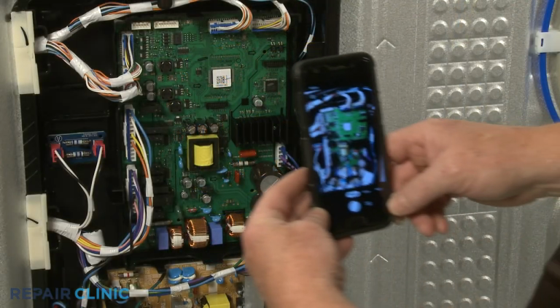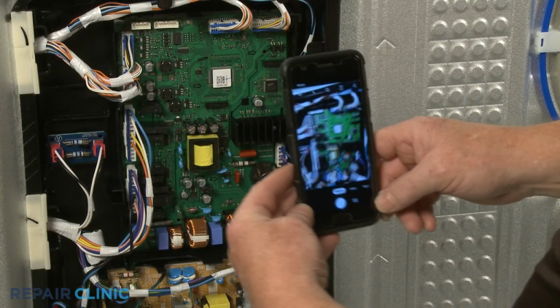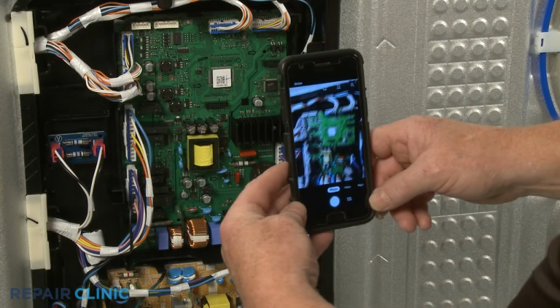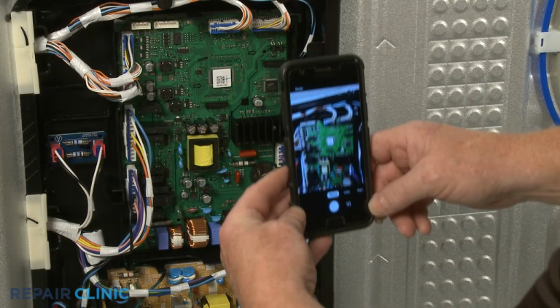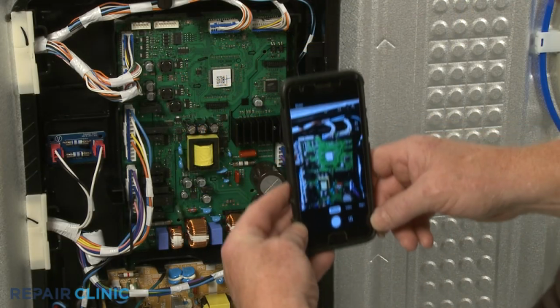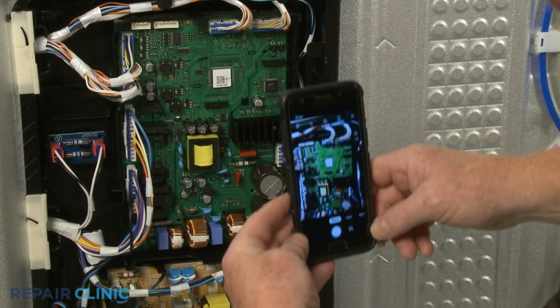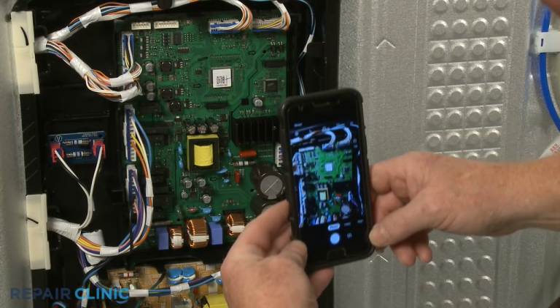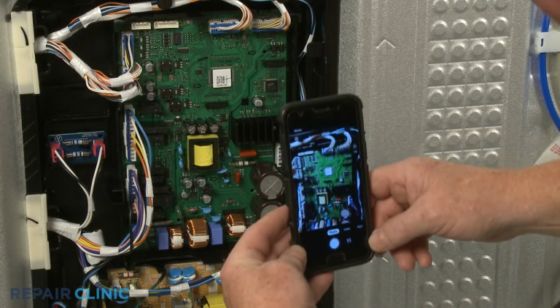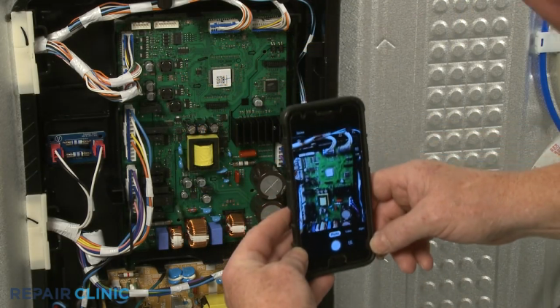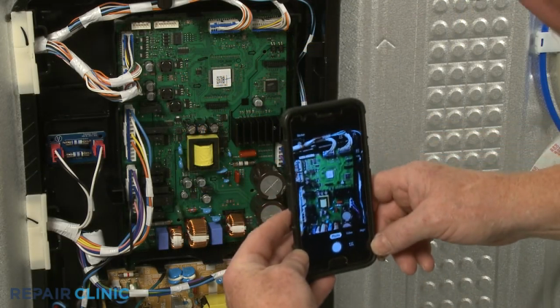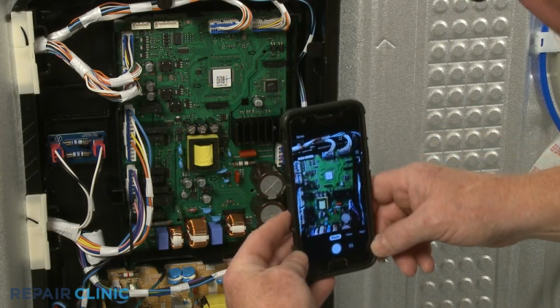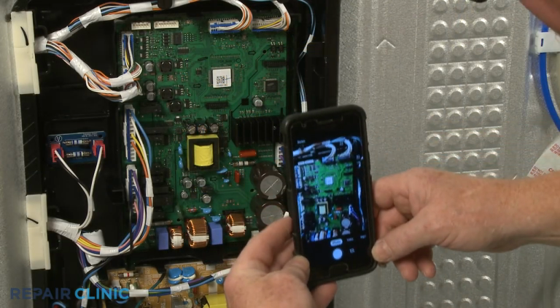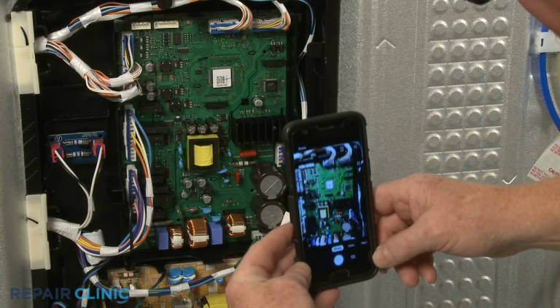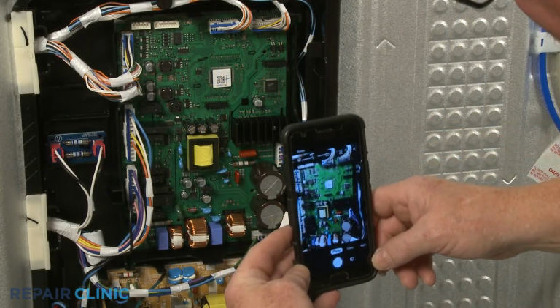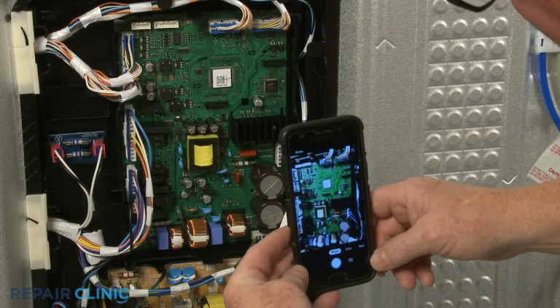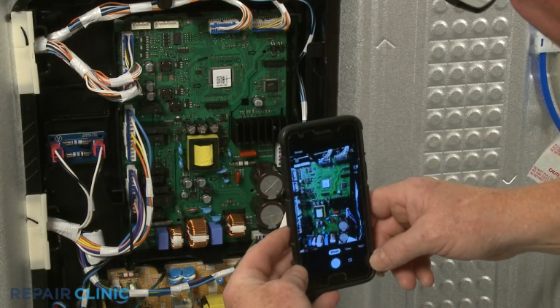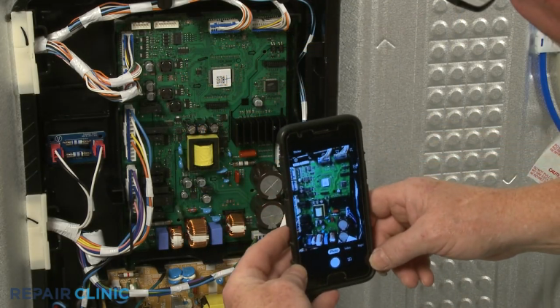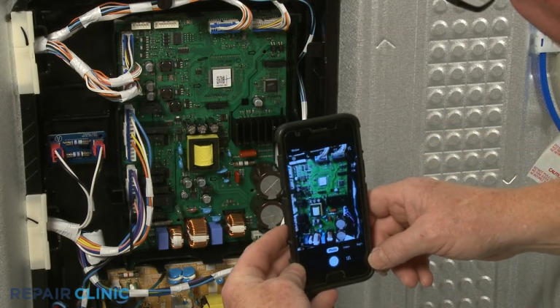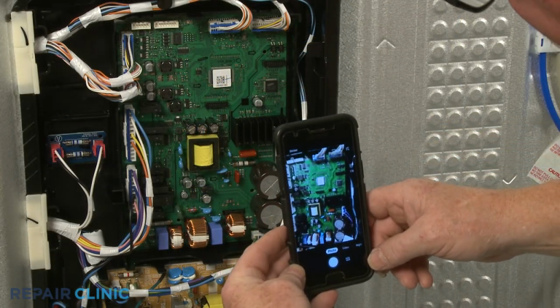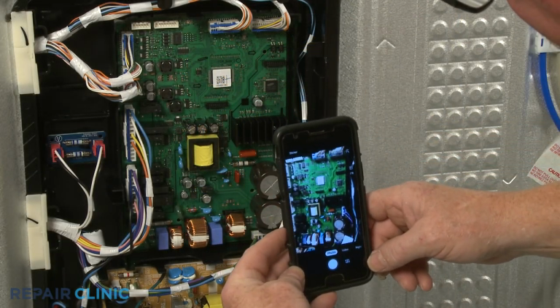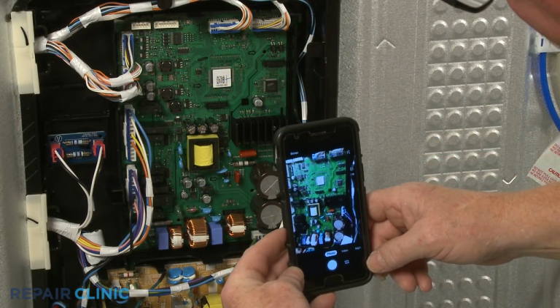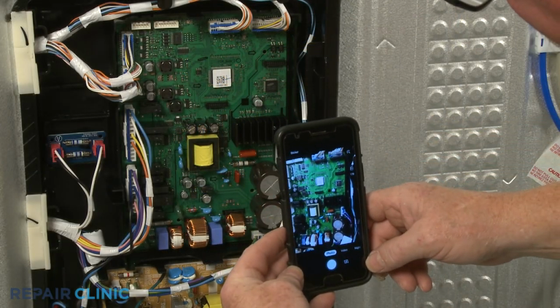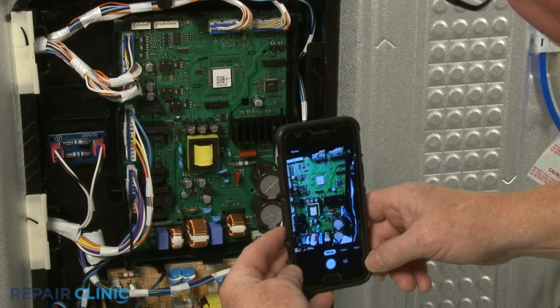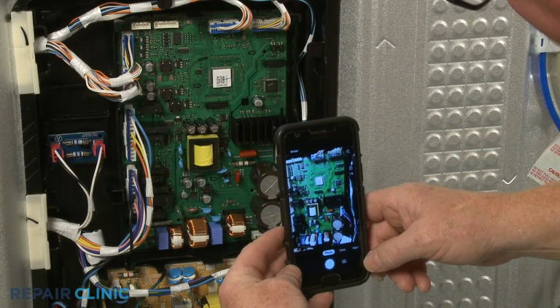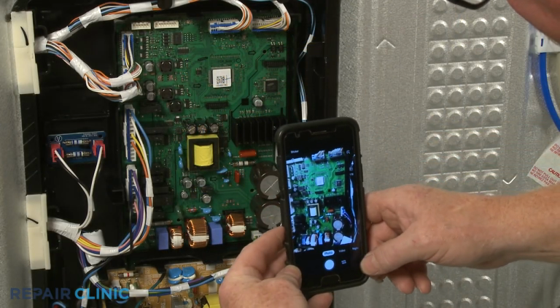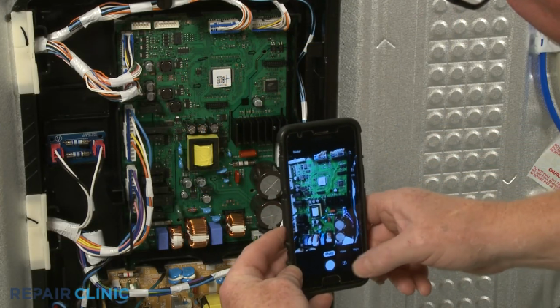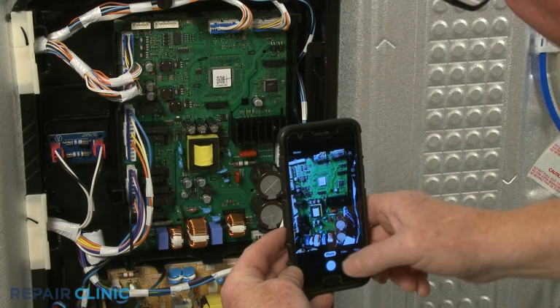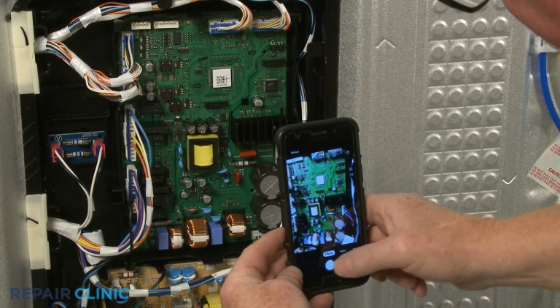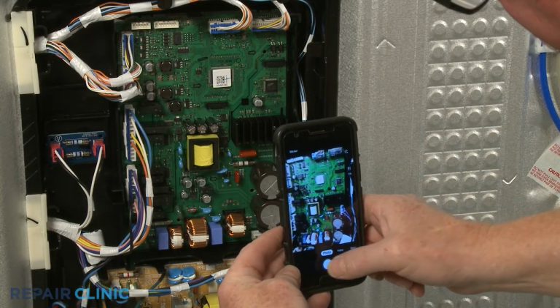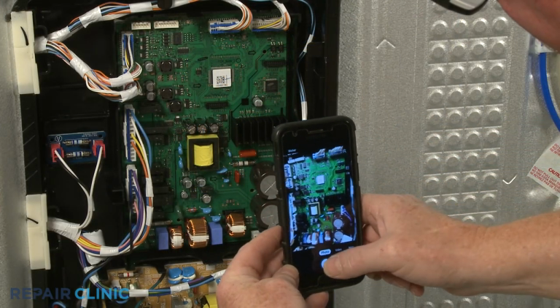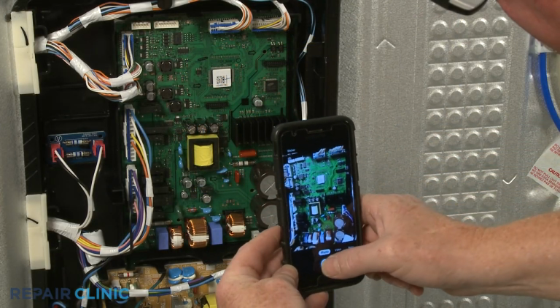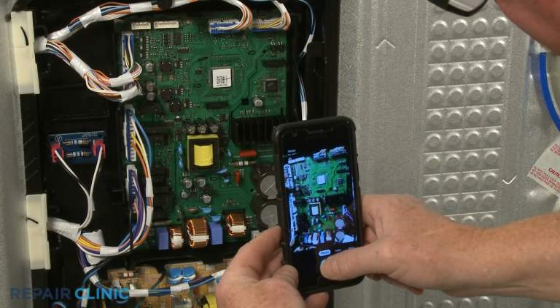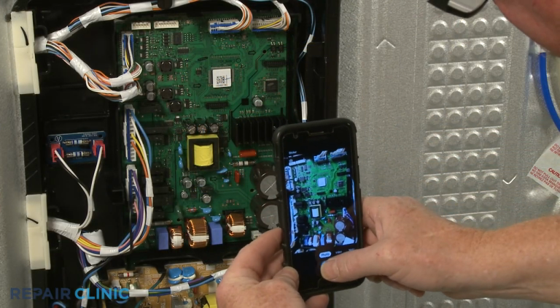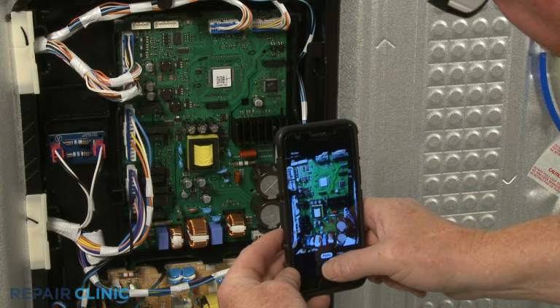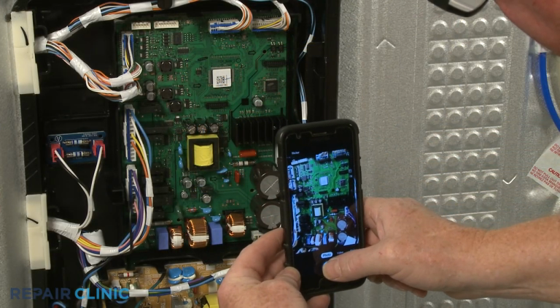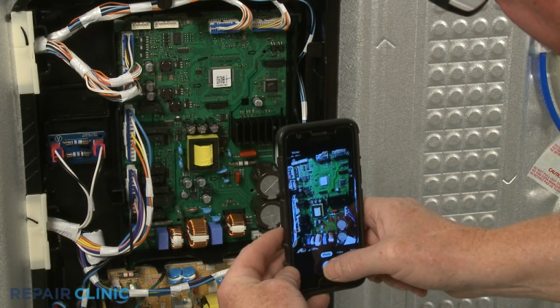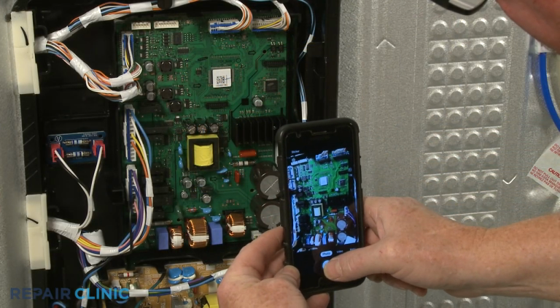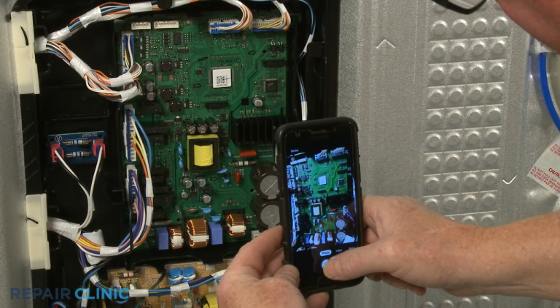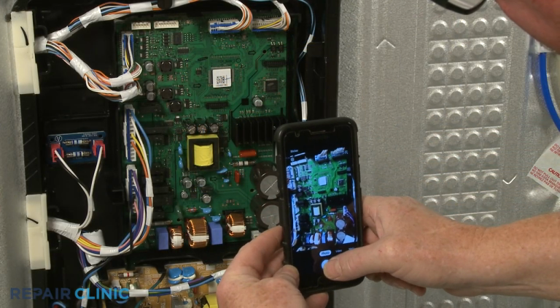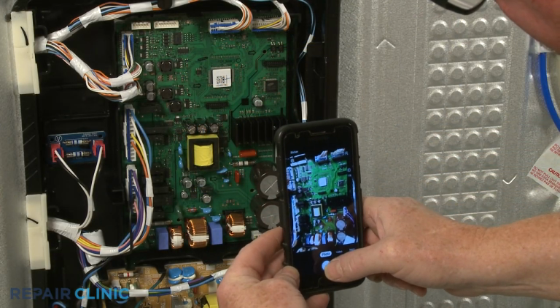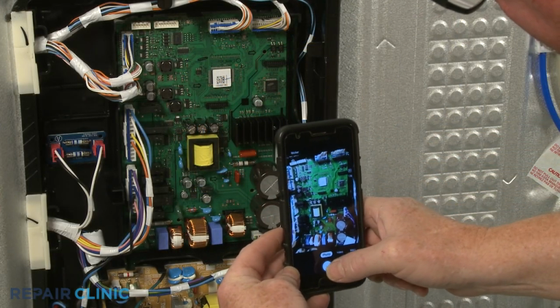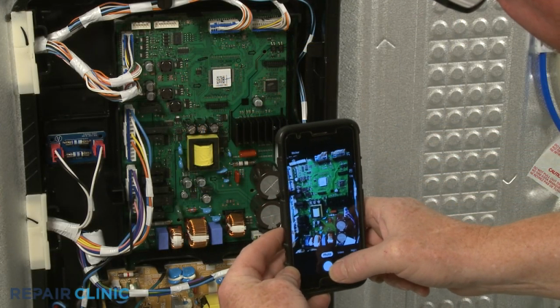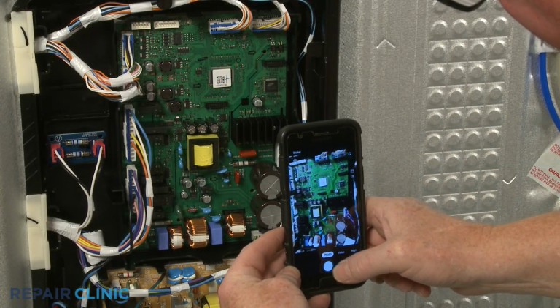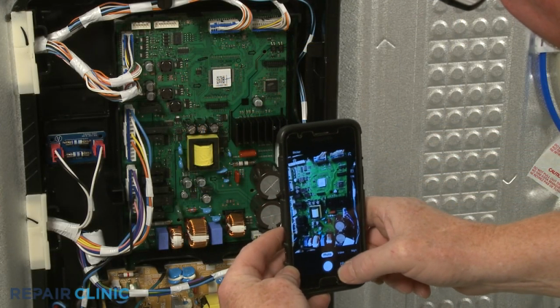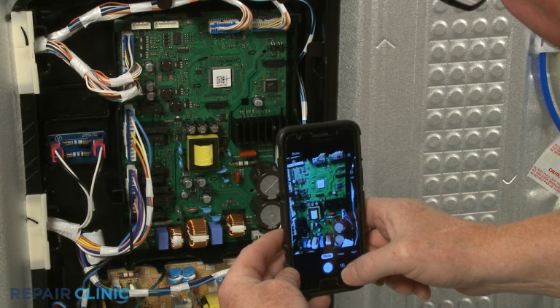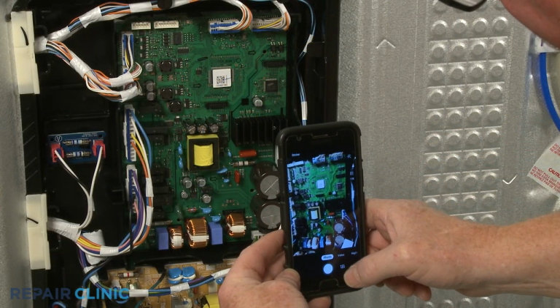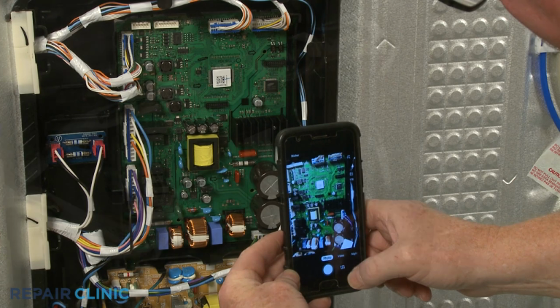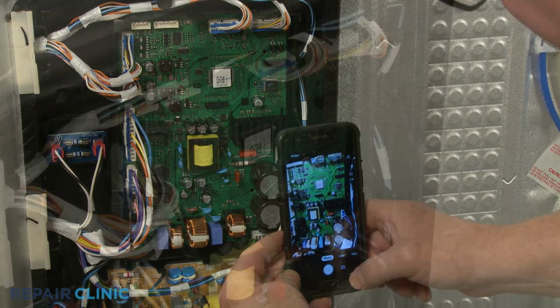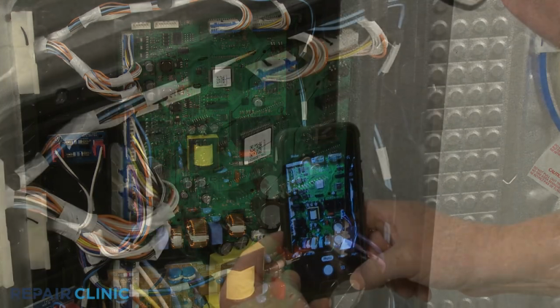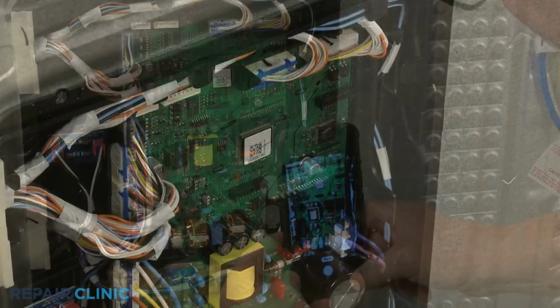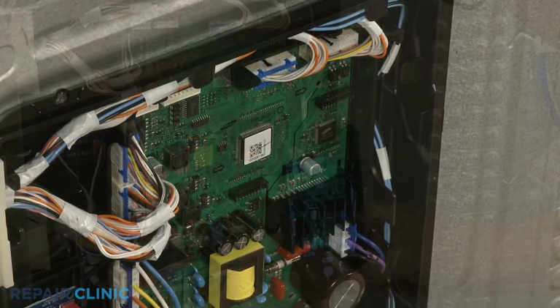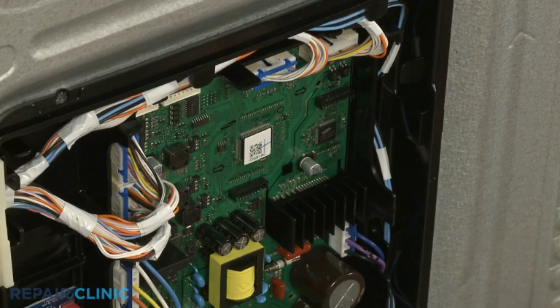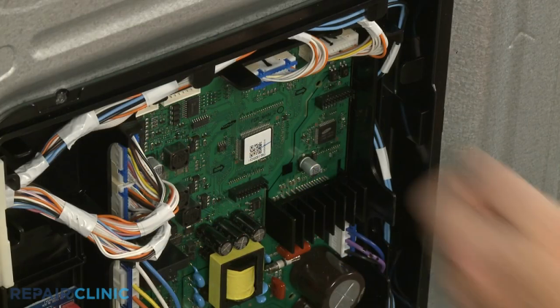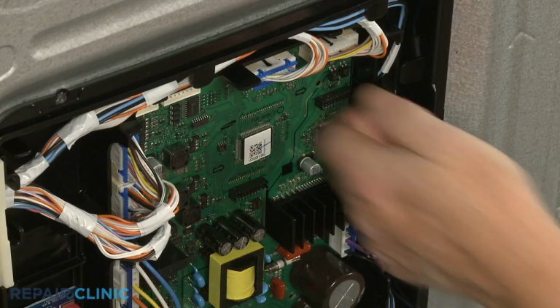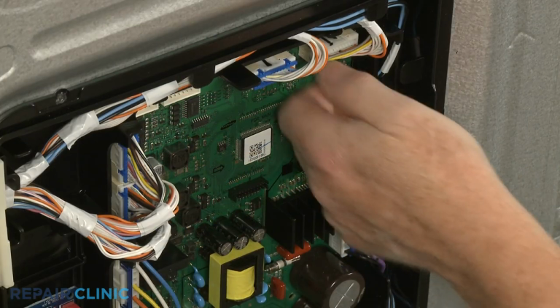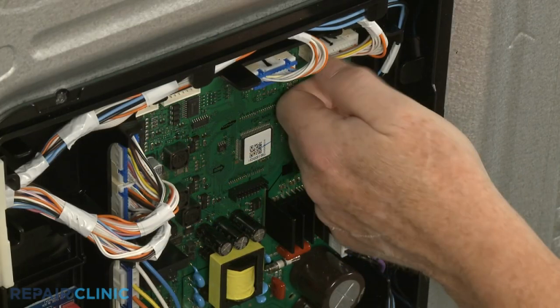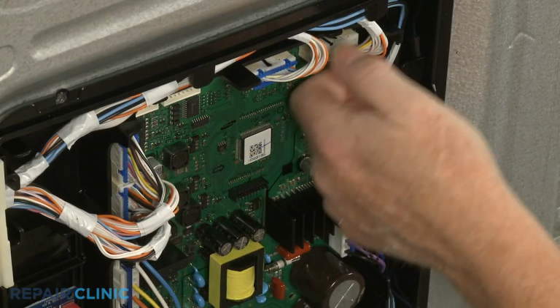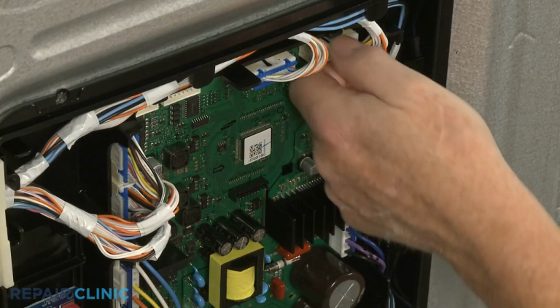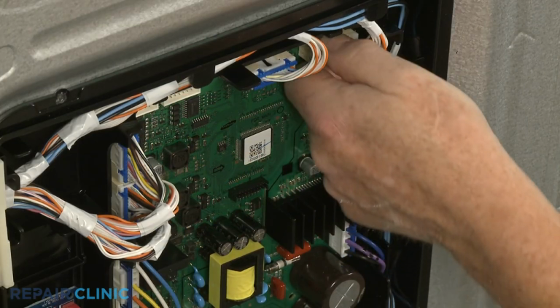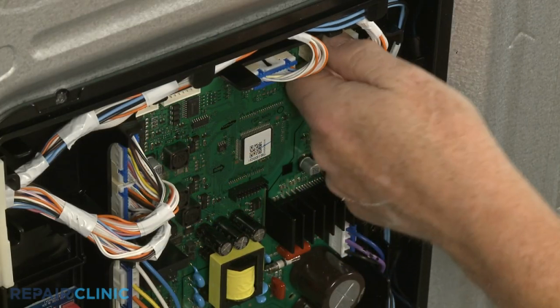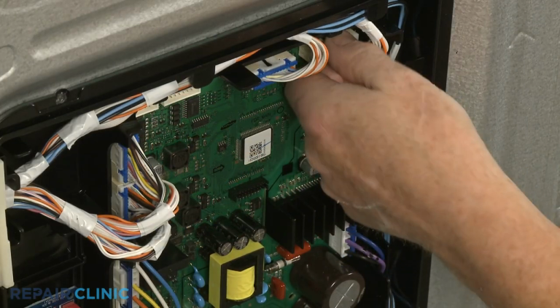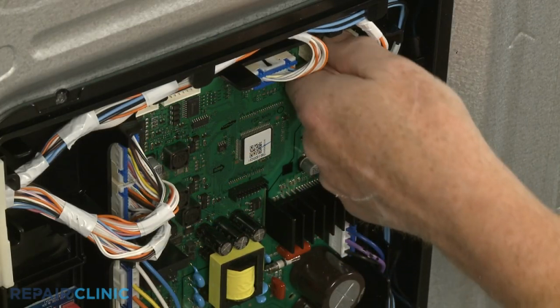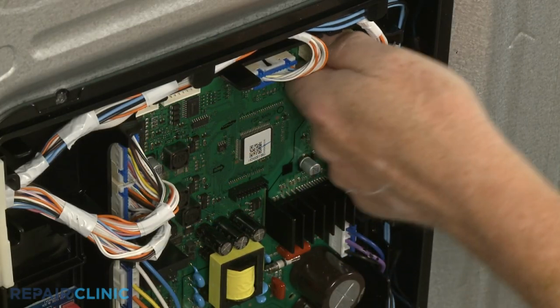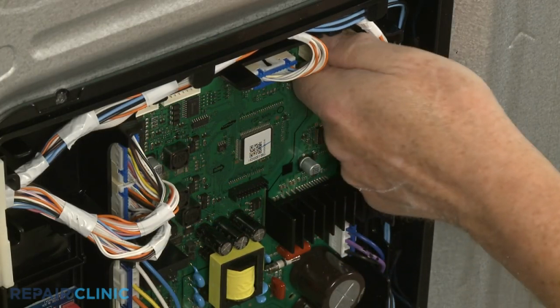Note the orientation of the wire connectors connected to the main control board, then disconnect them.